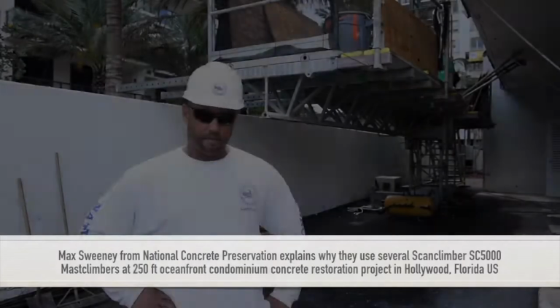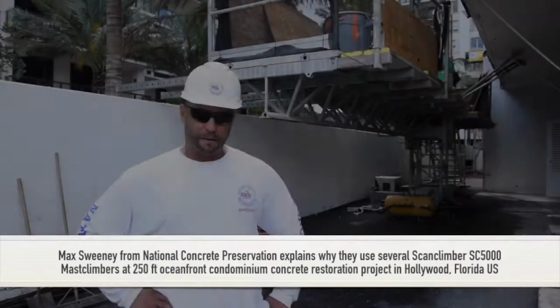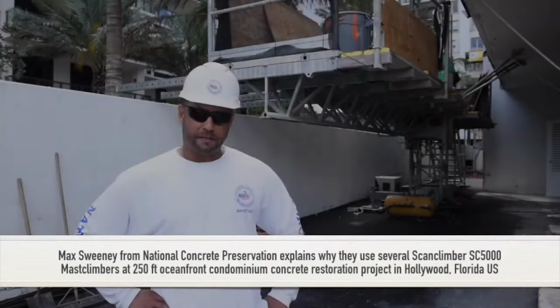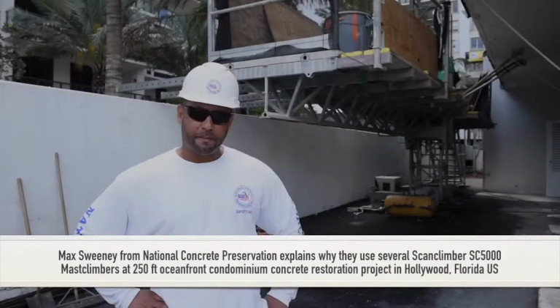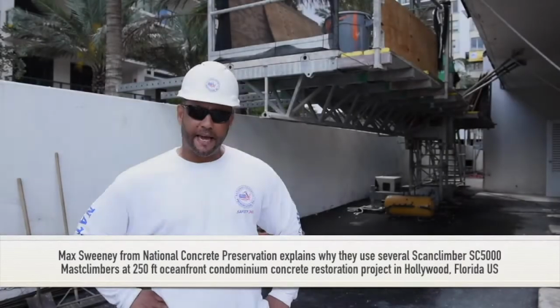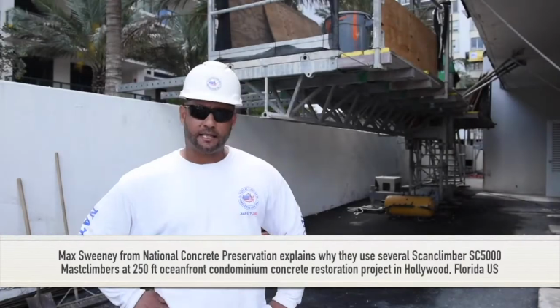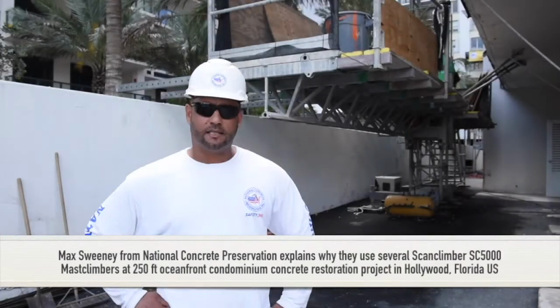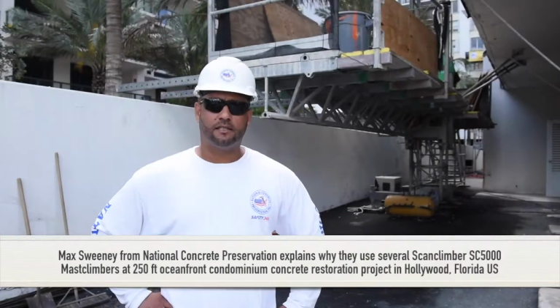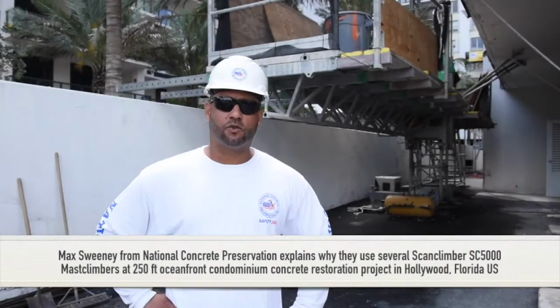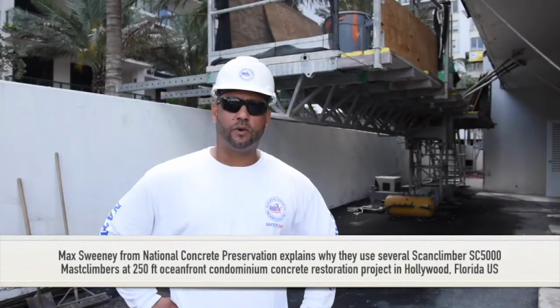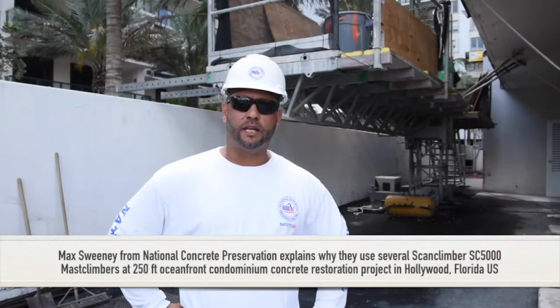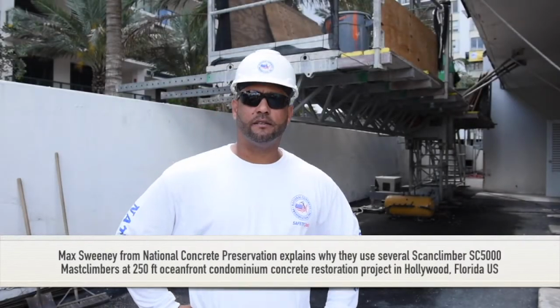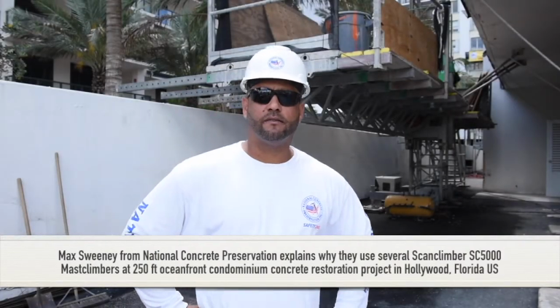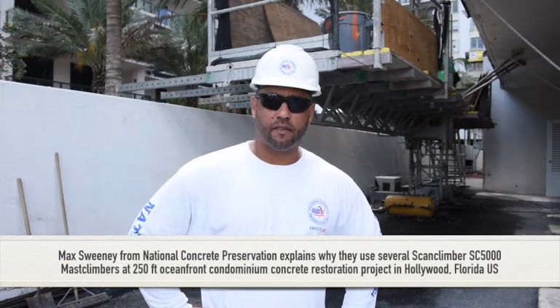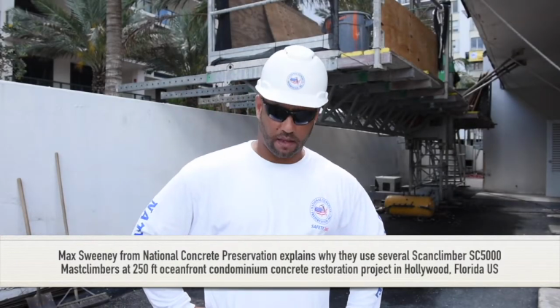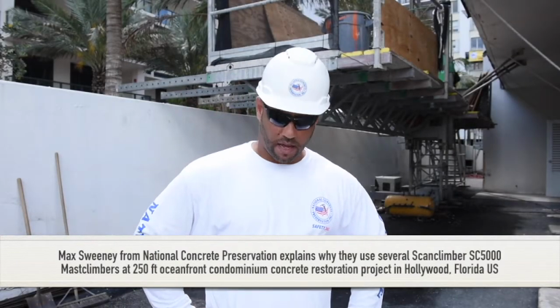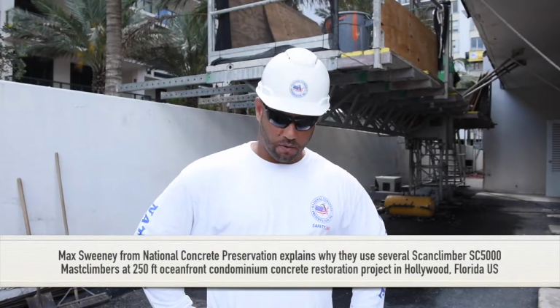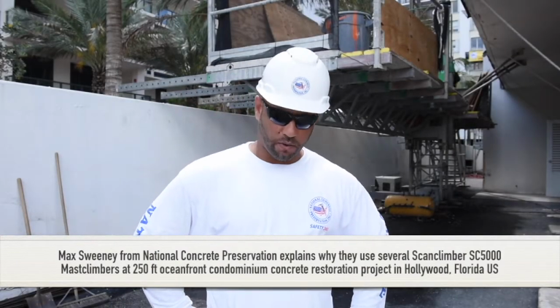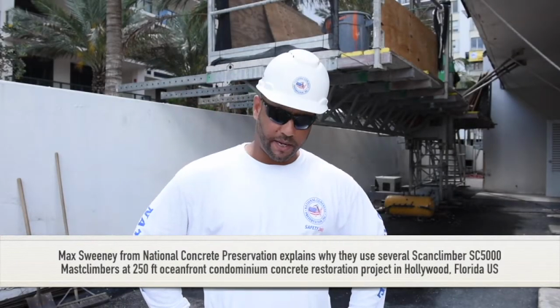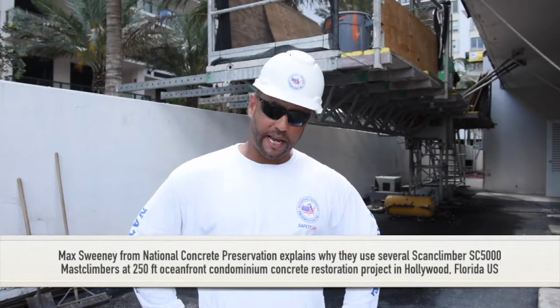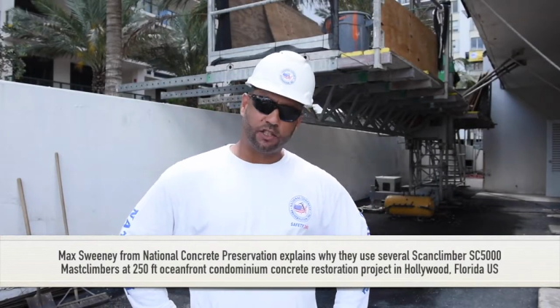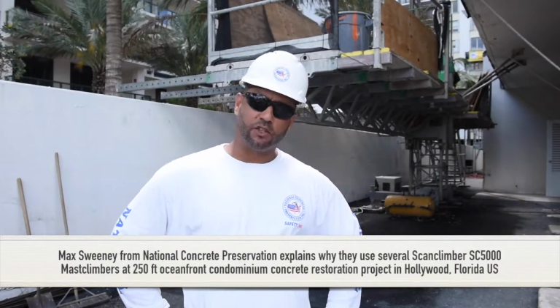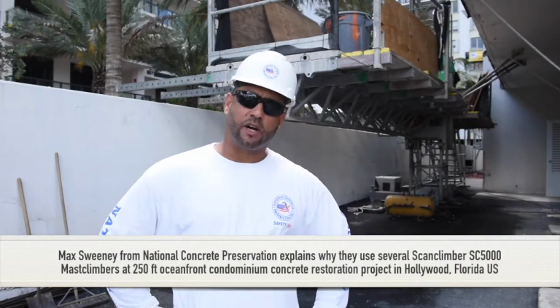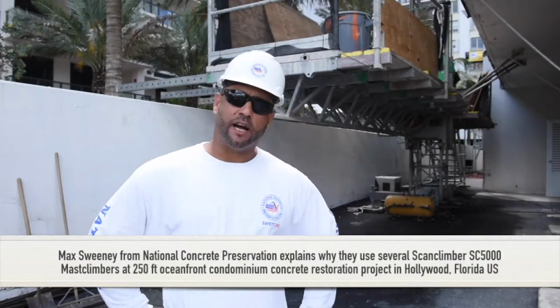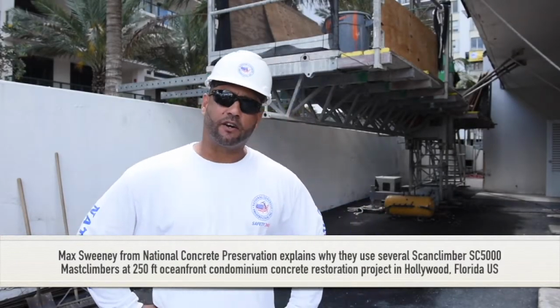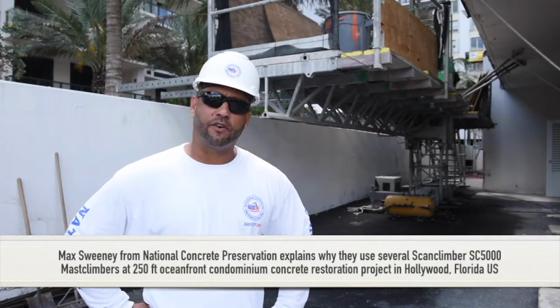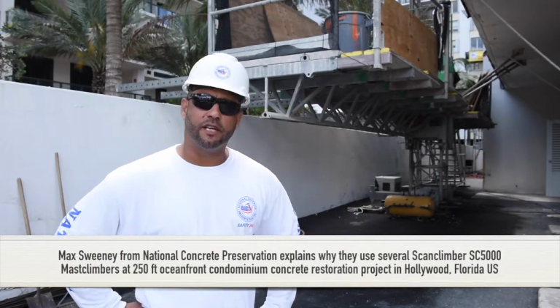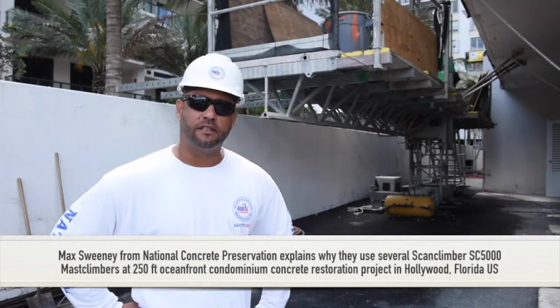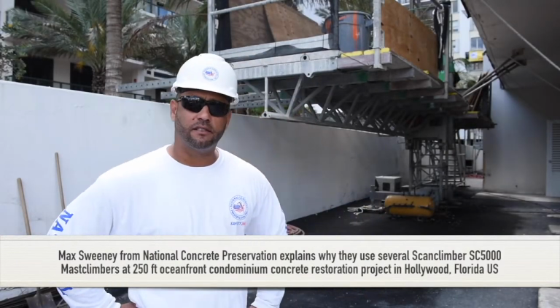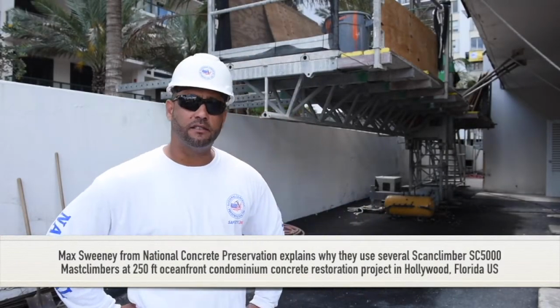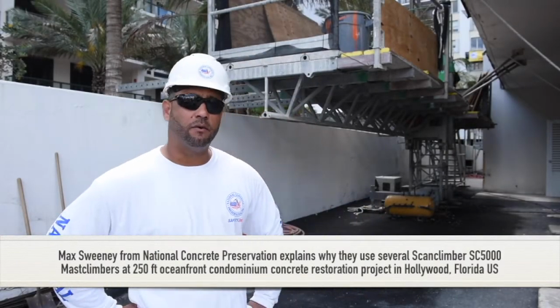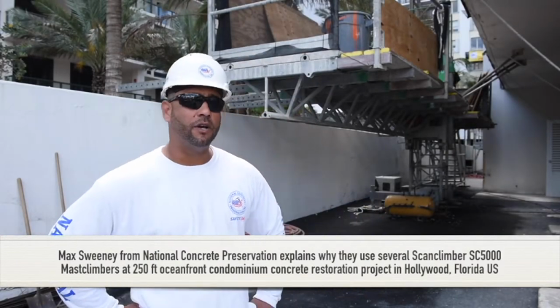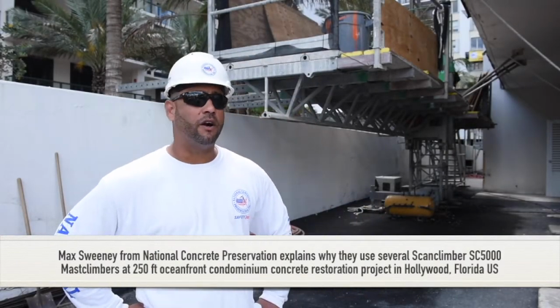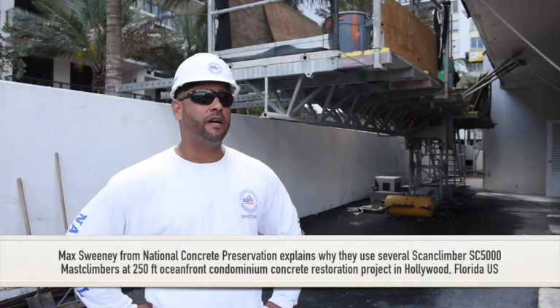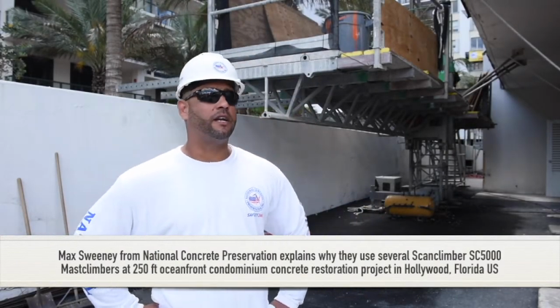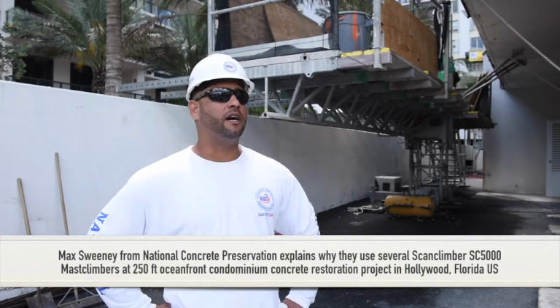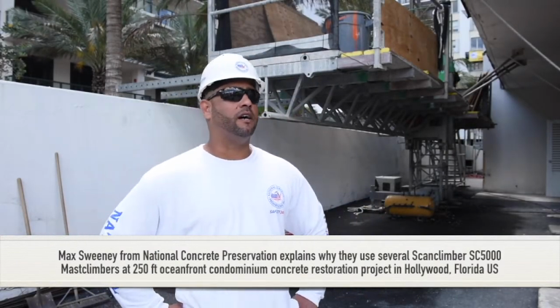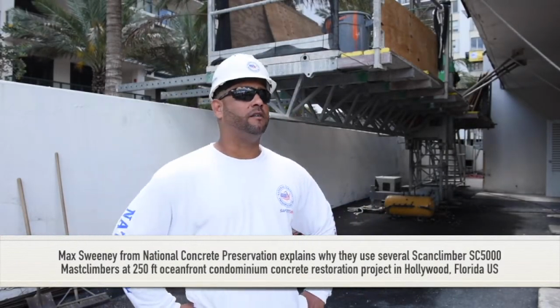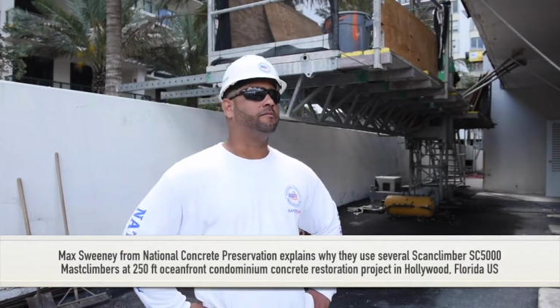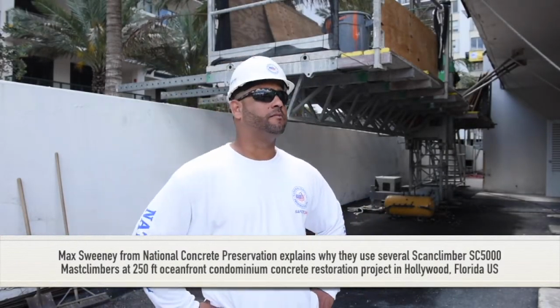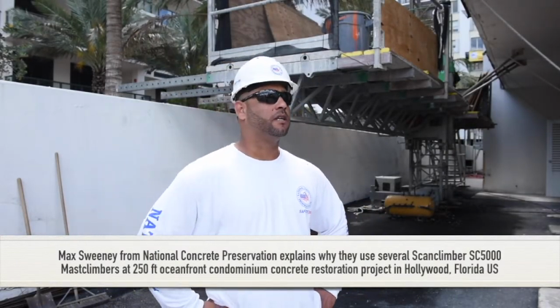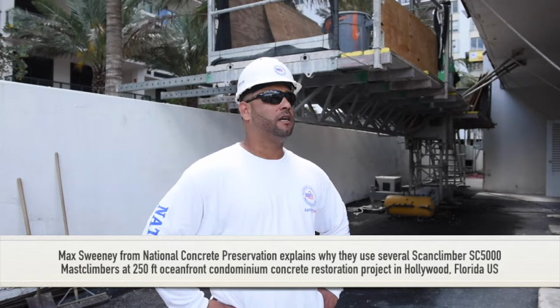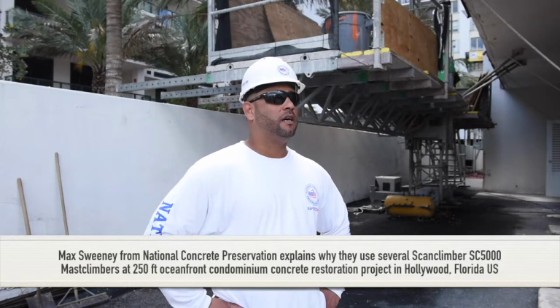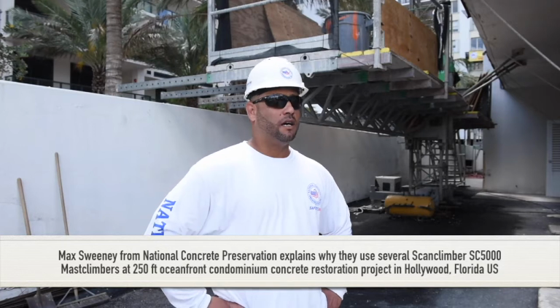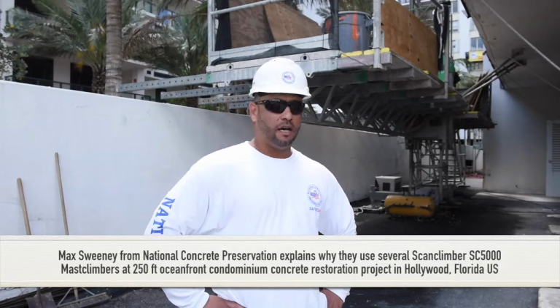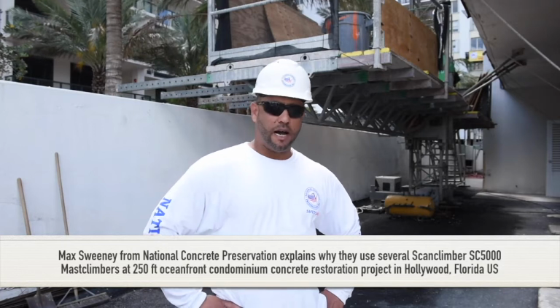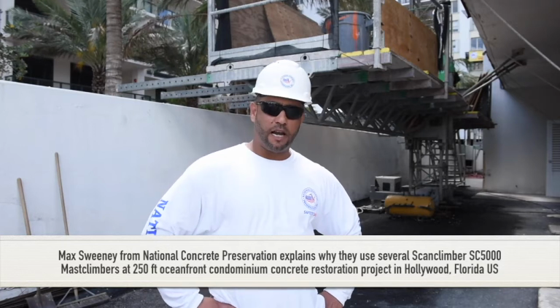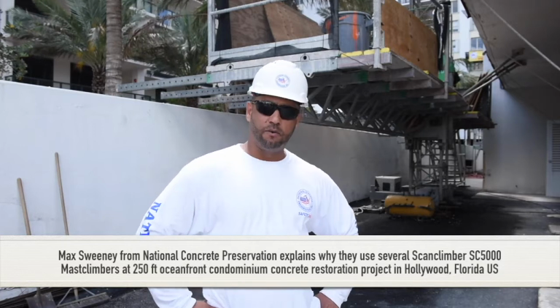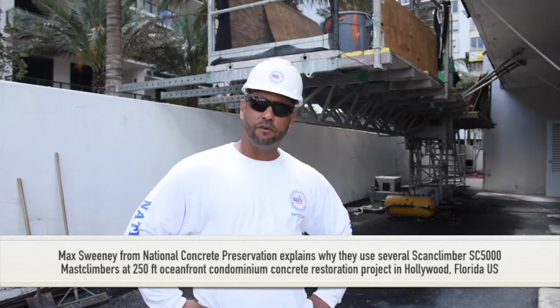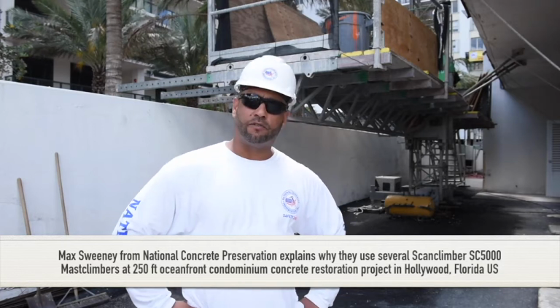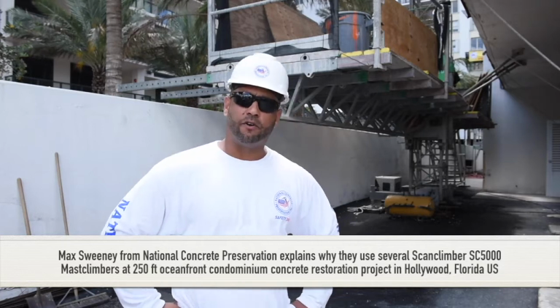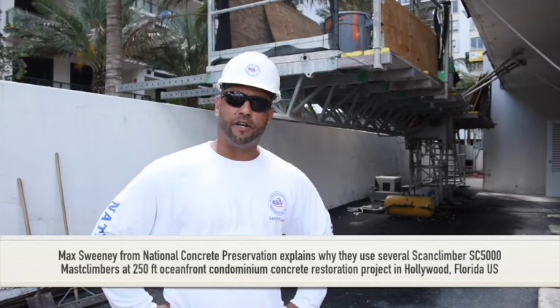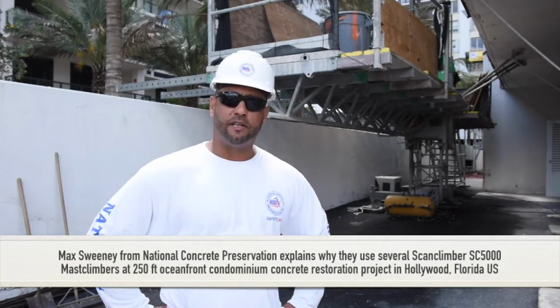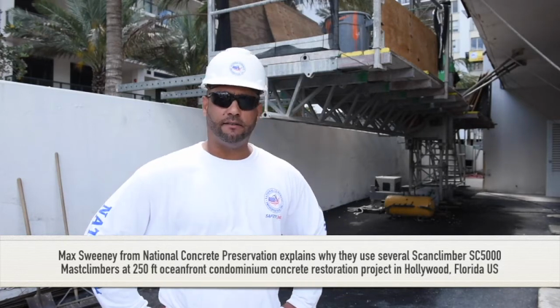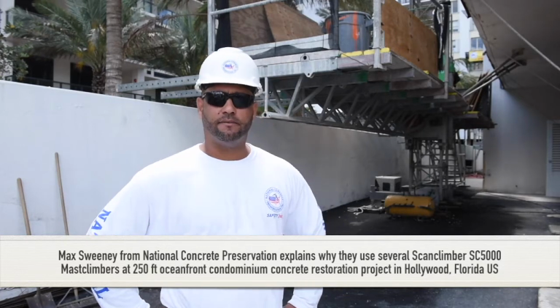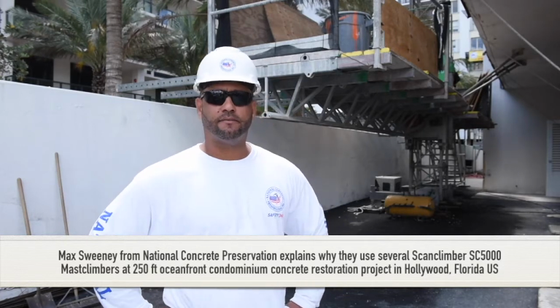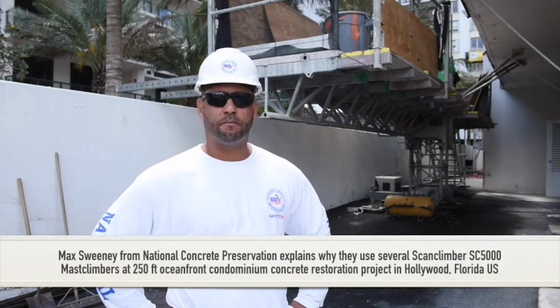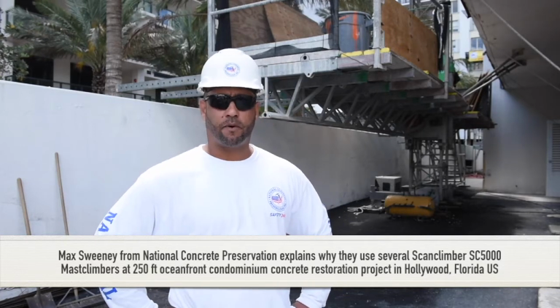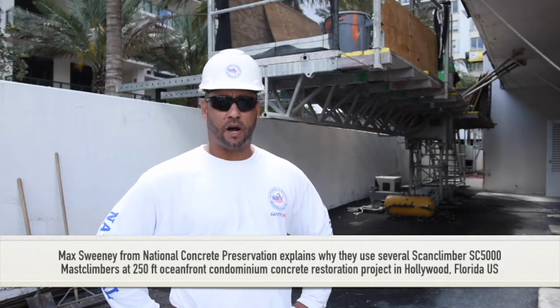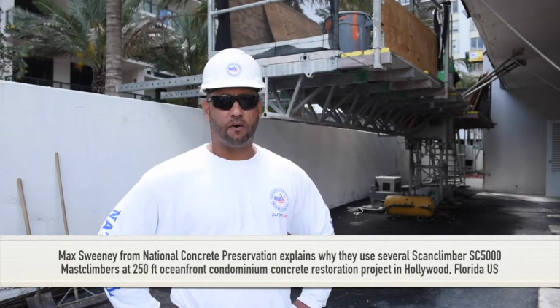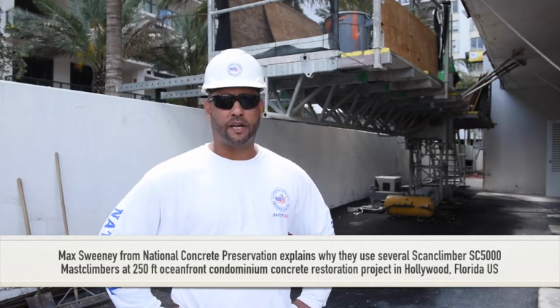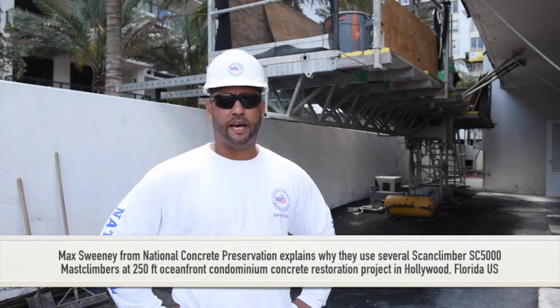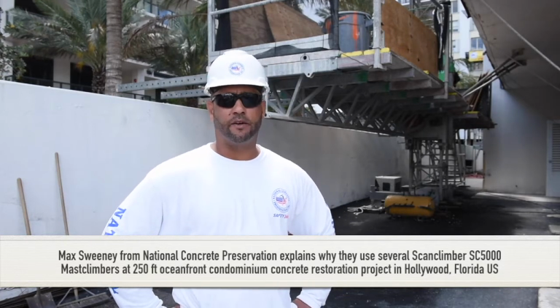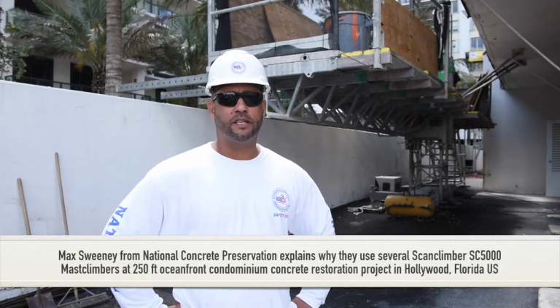My name is Max Sweeney. I work with National Conqueree. We are in Hollywood, Florida, Broward County.